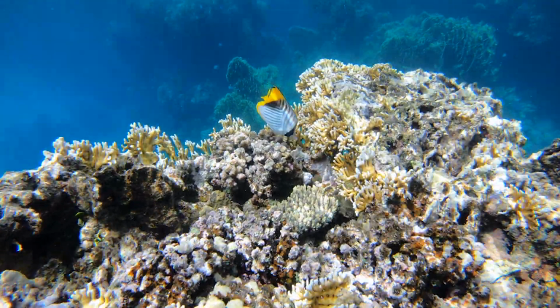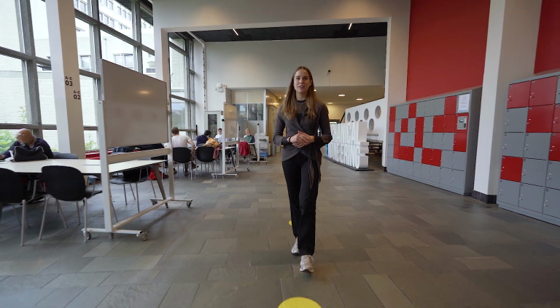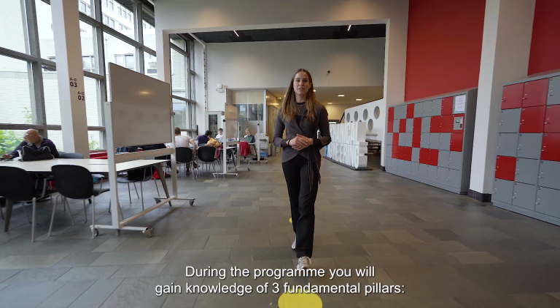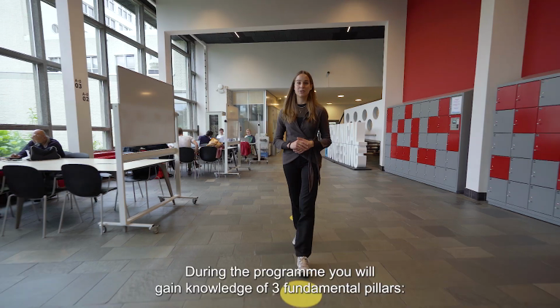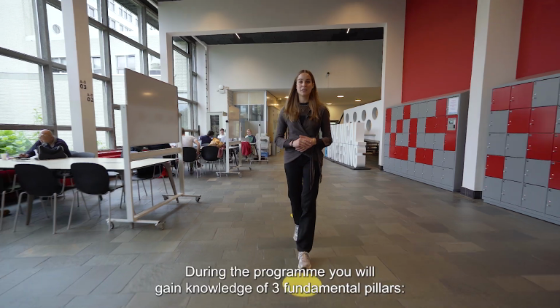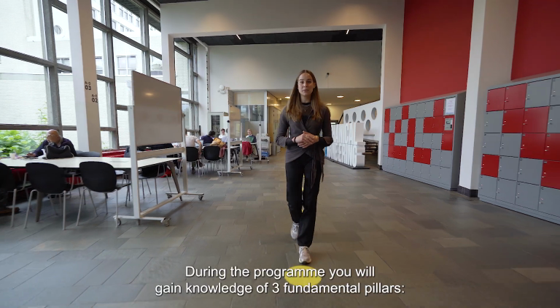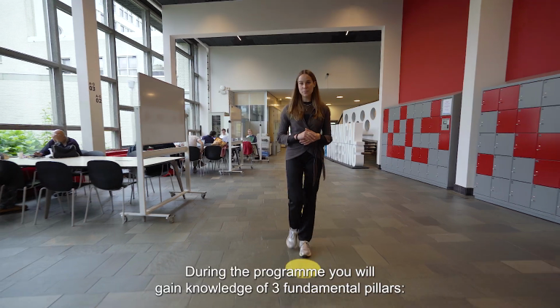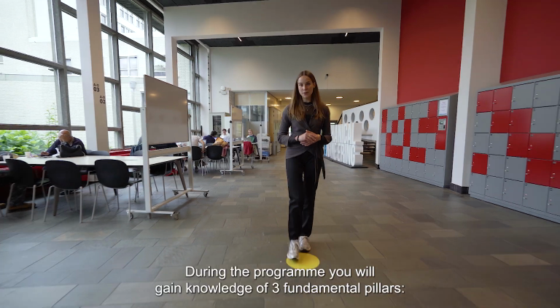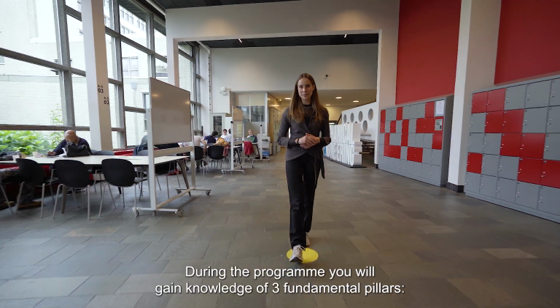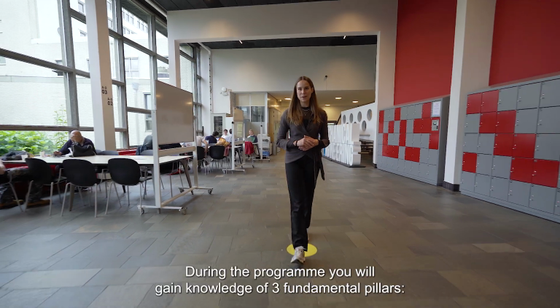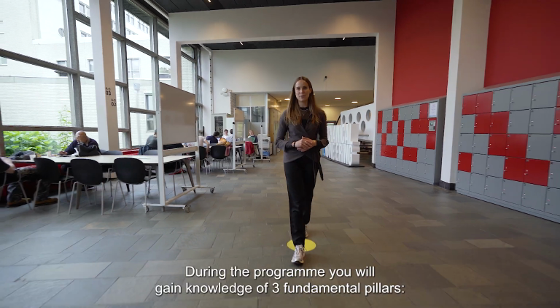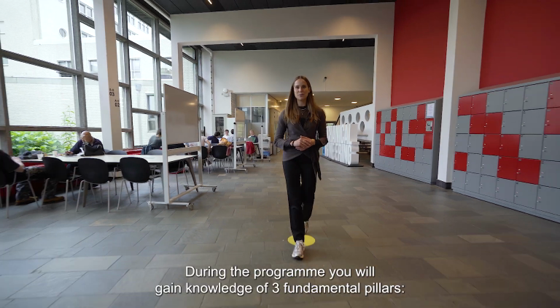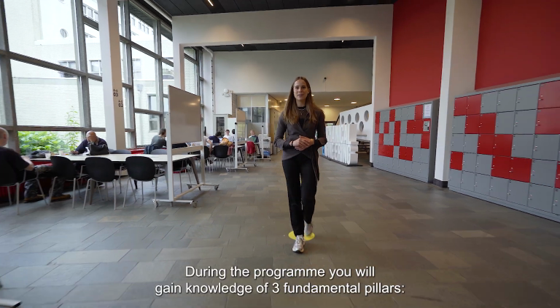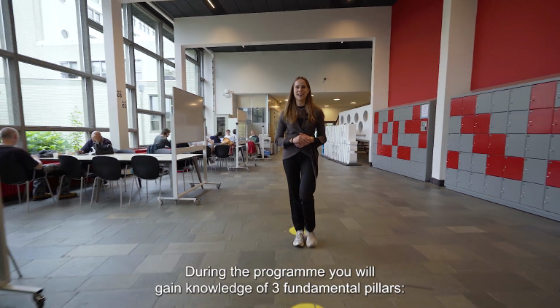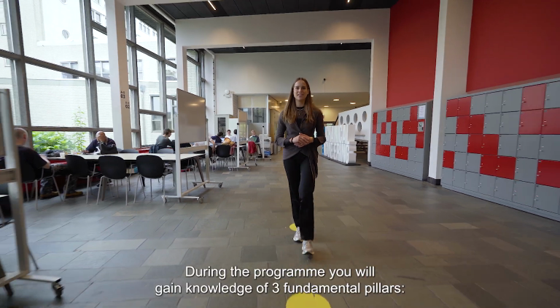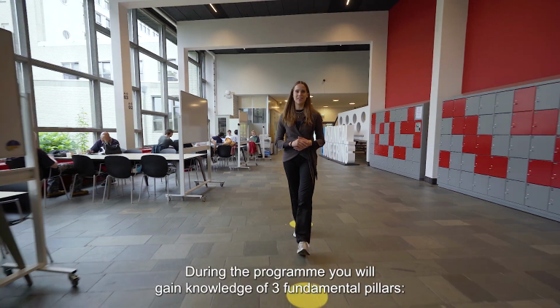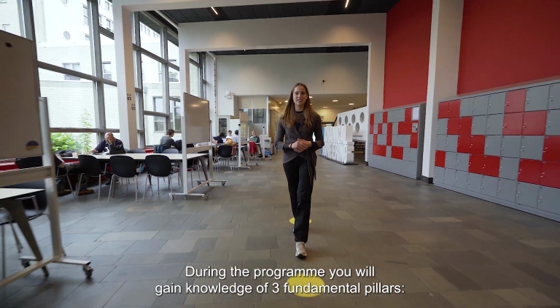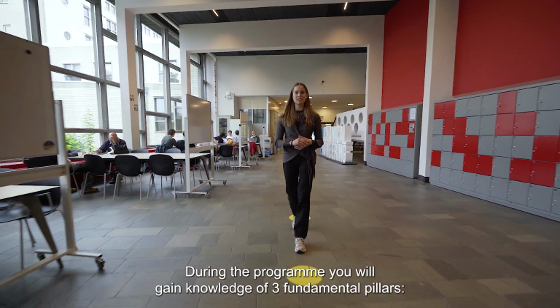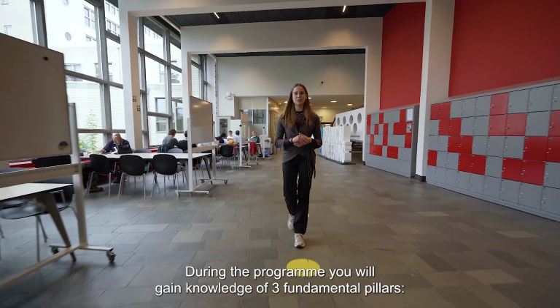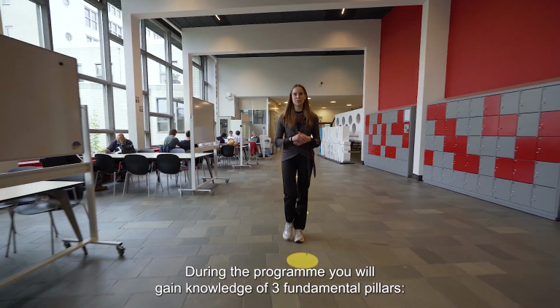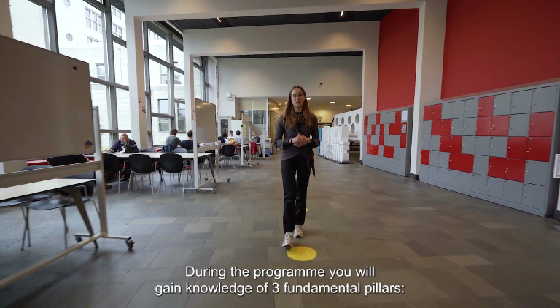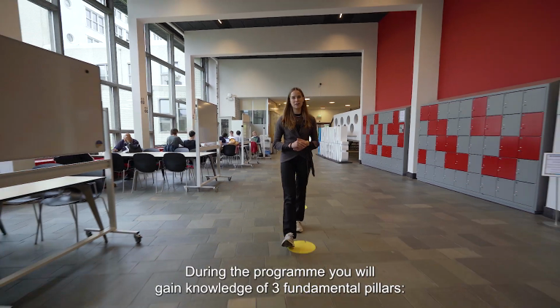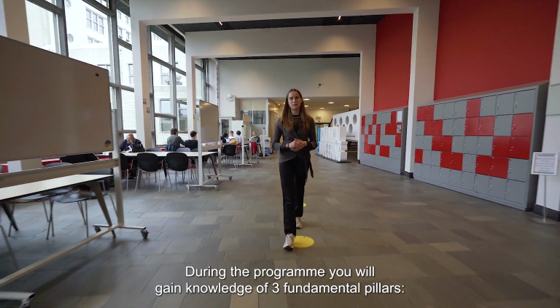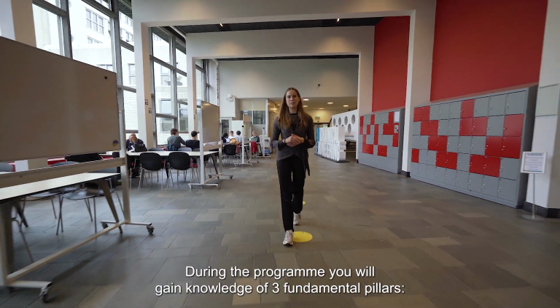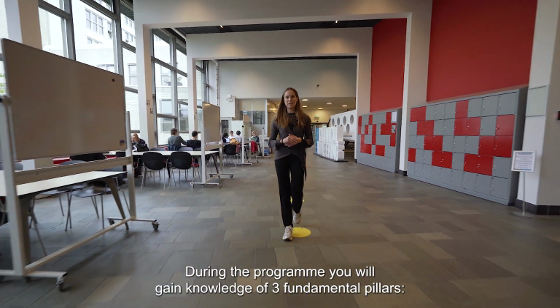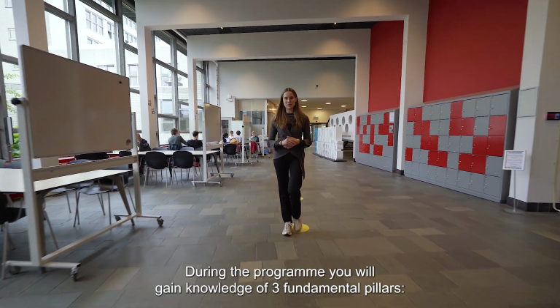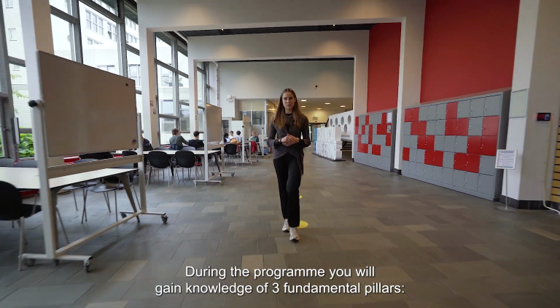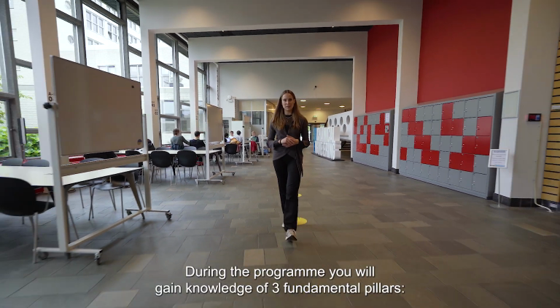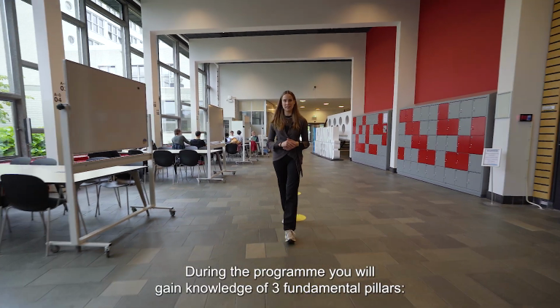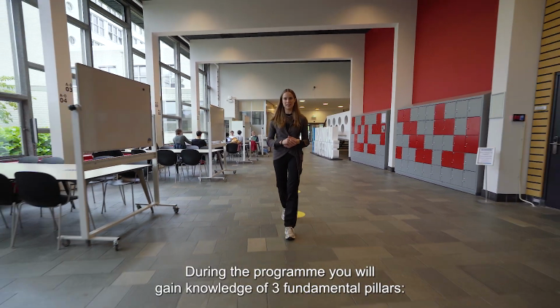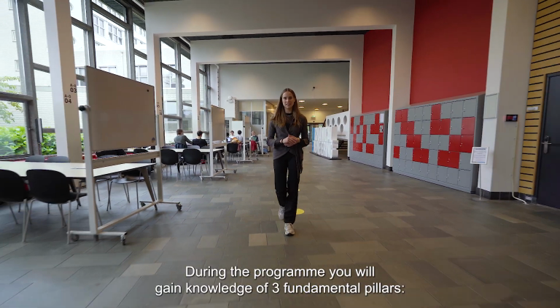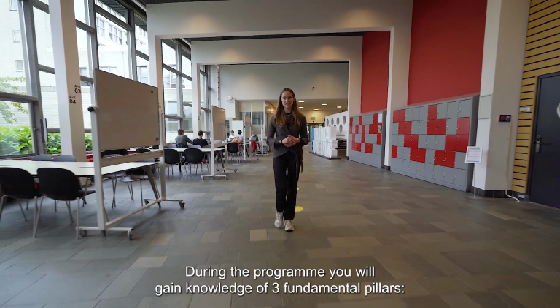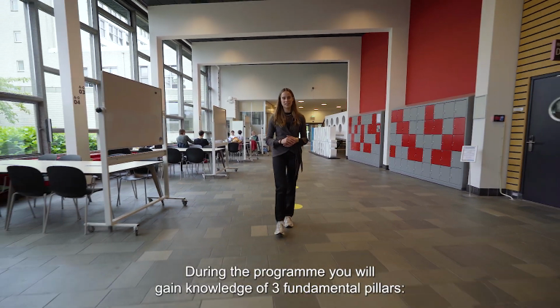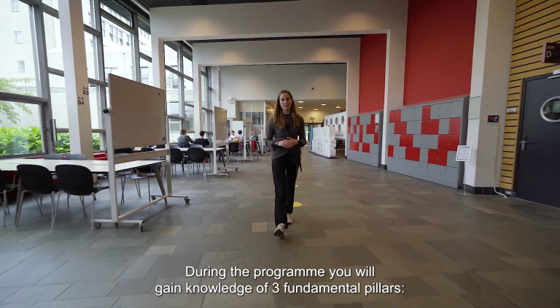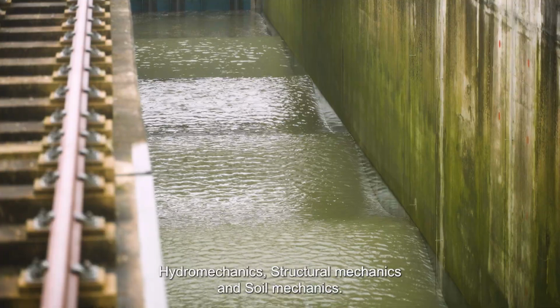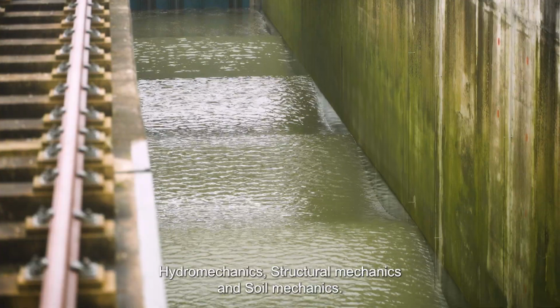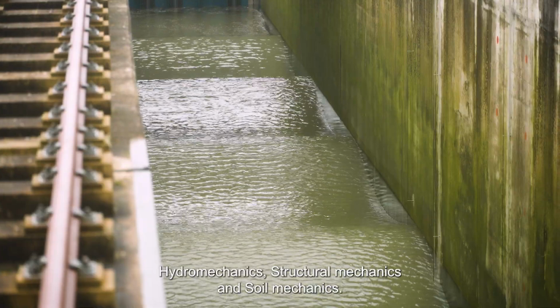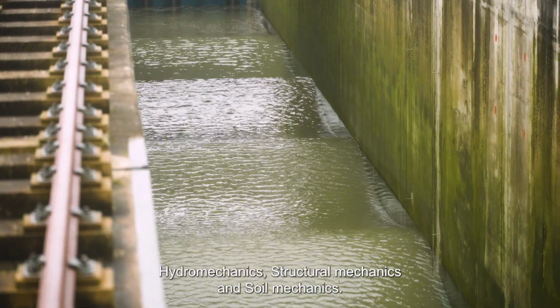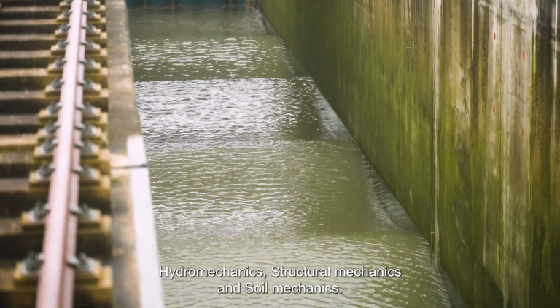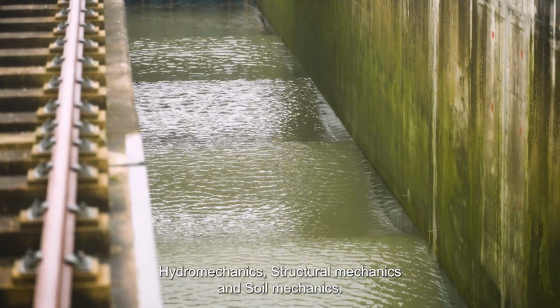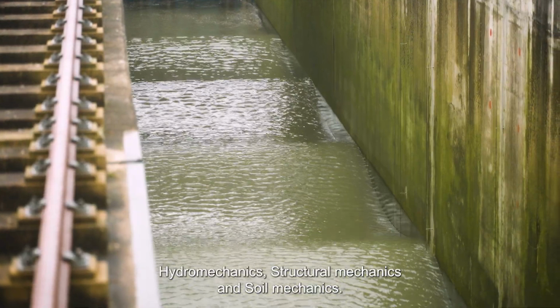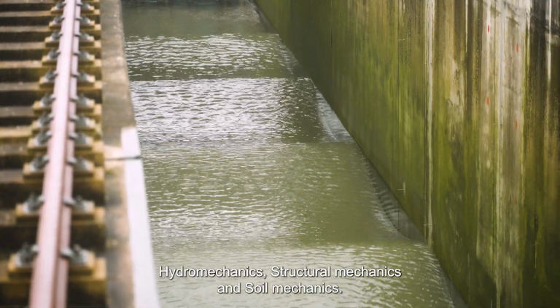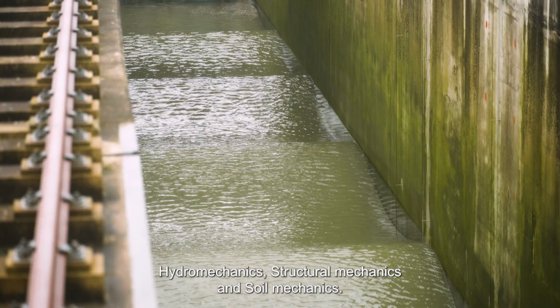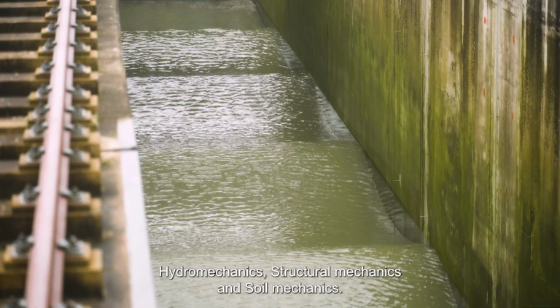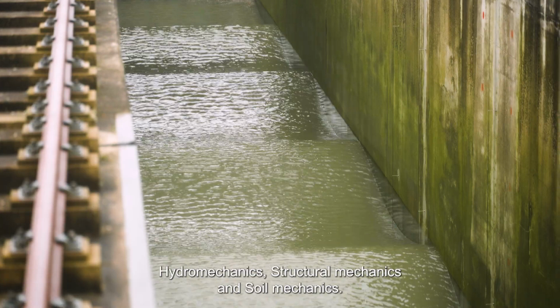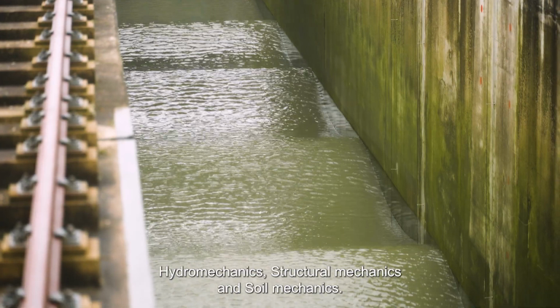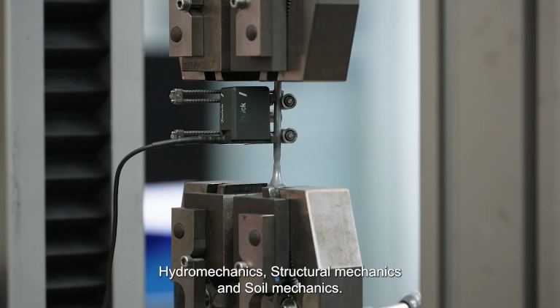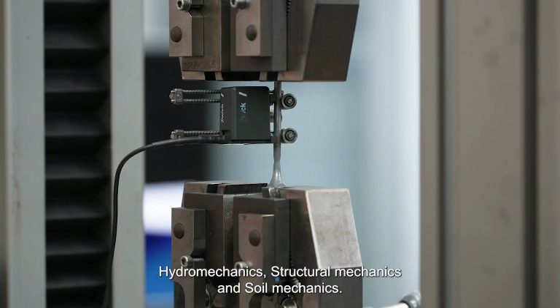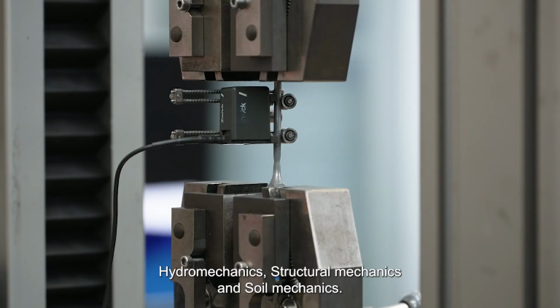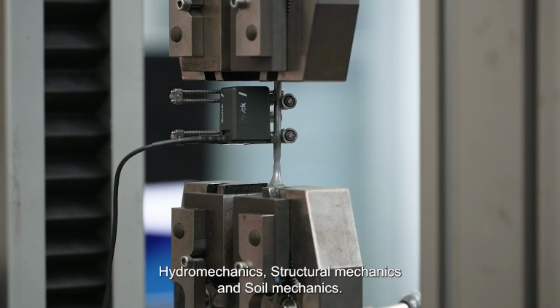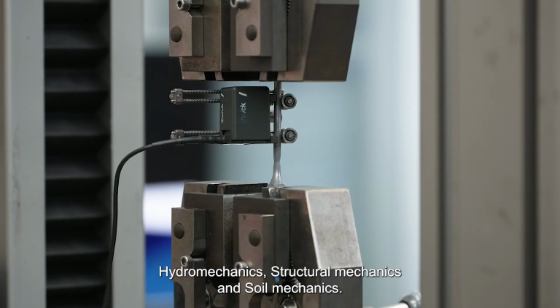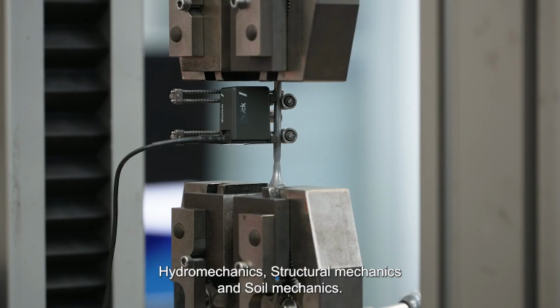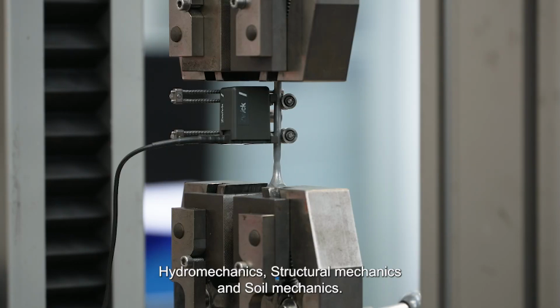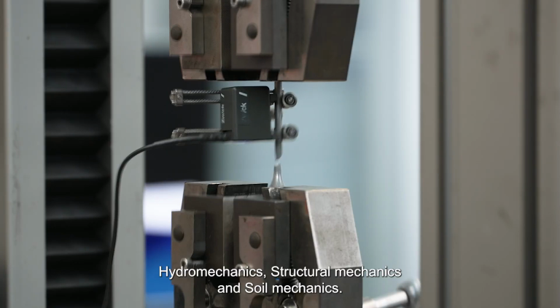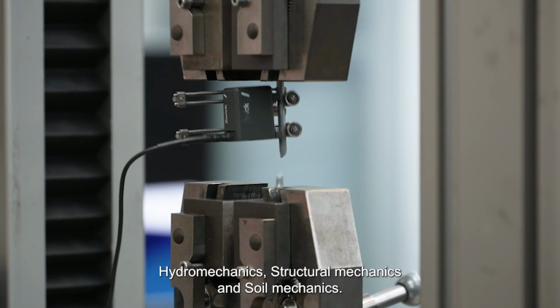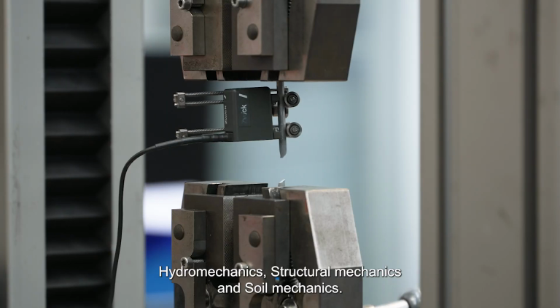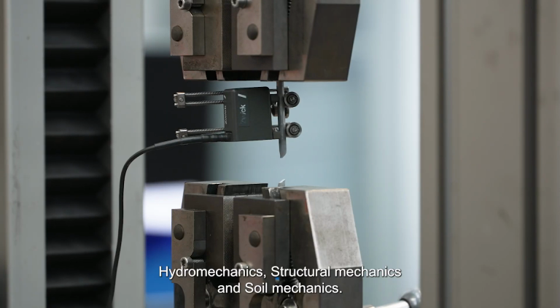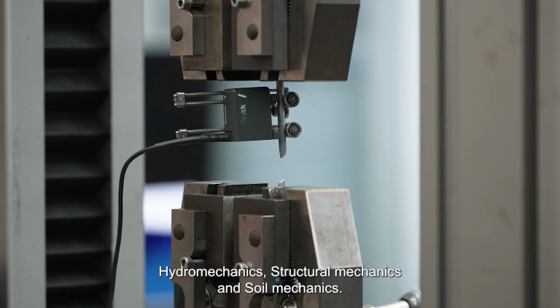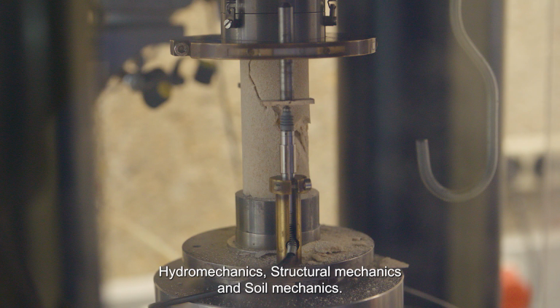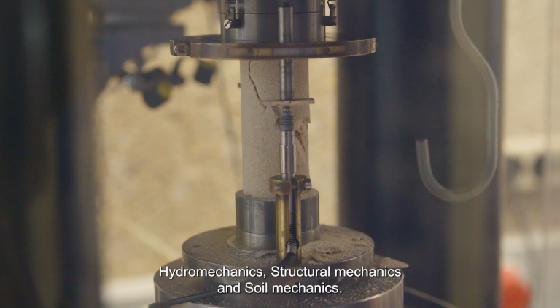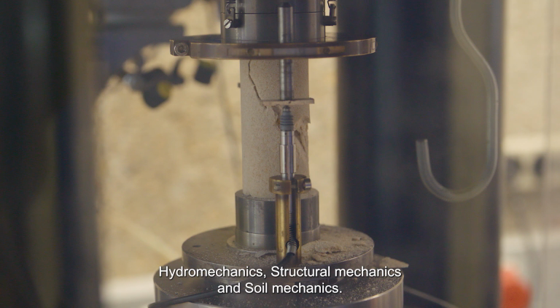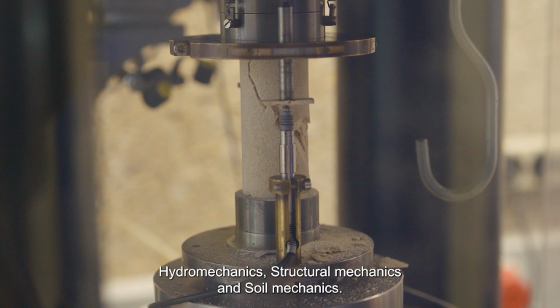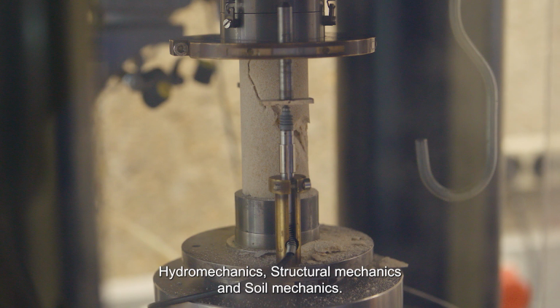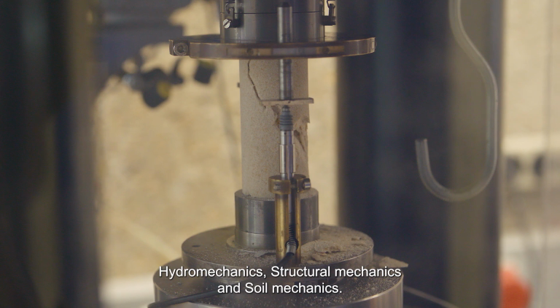During the program you will gain knowledge of three fundamental pillars: hydromechanics, structural mechanics, and soil mechanics.